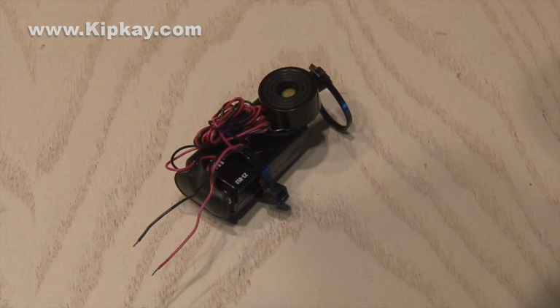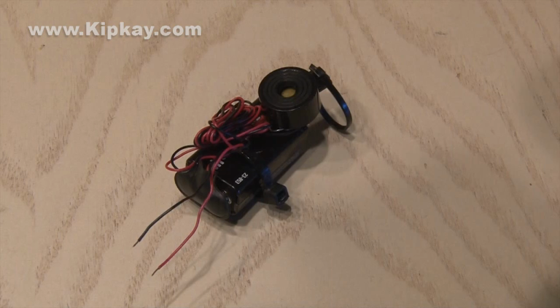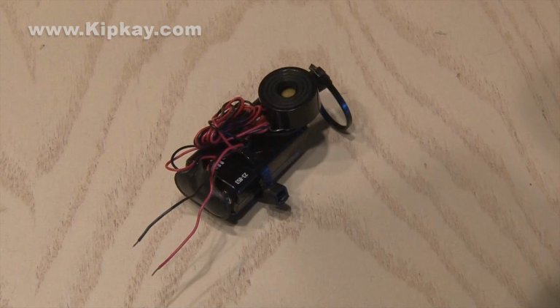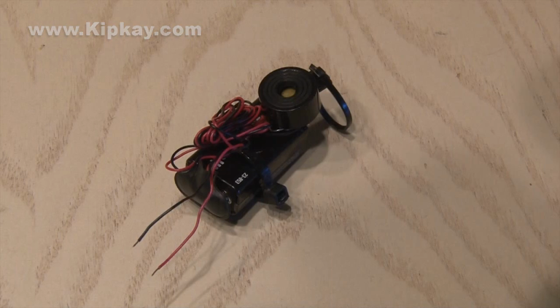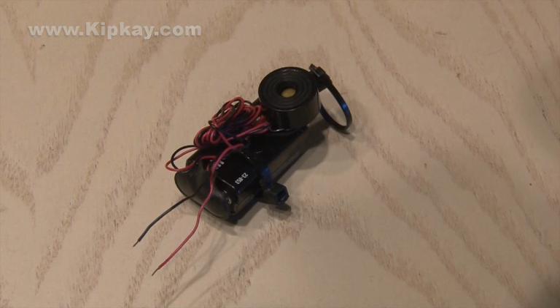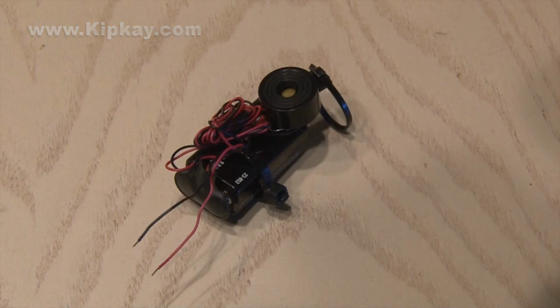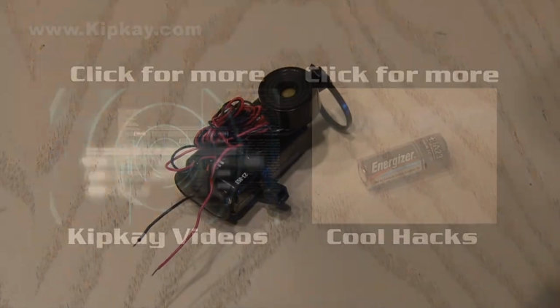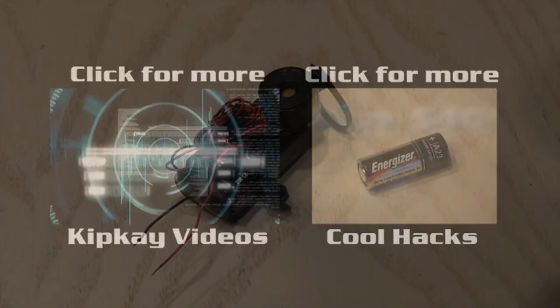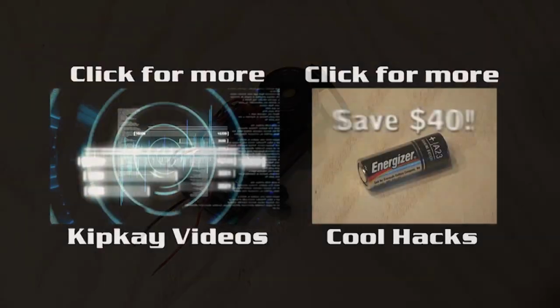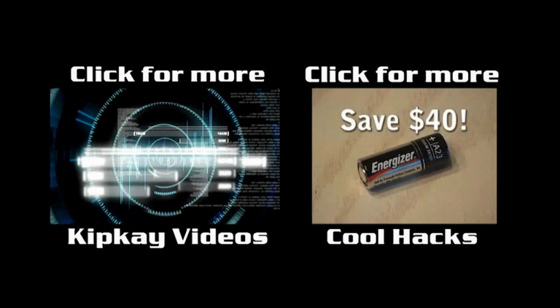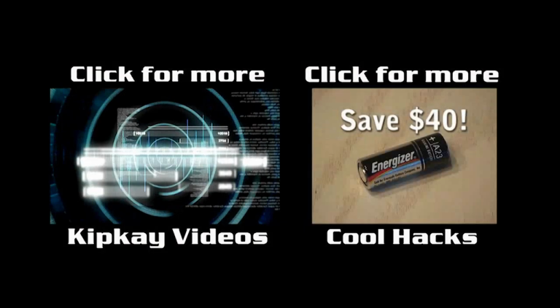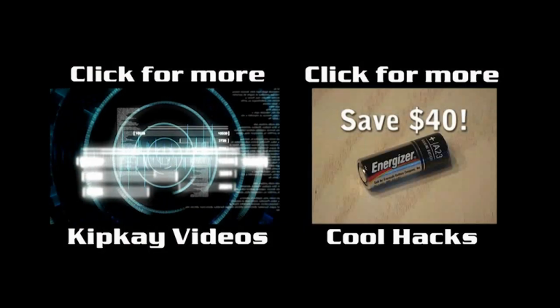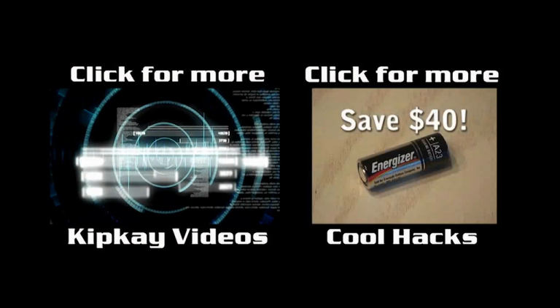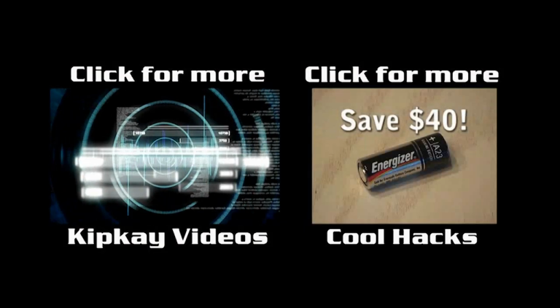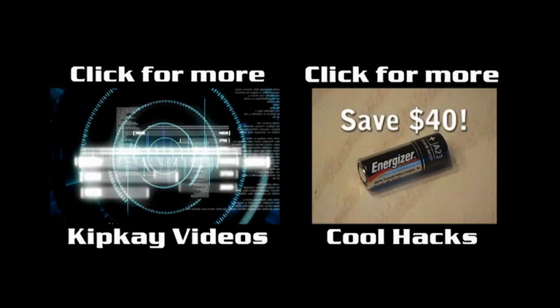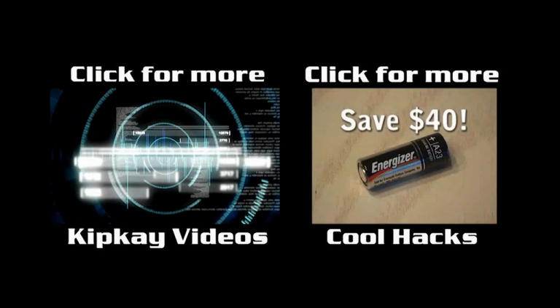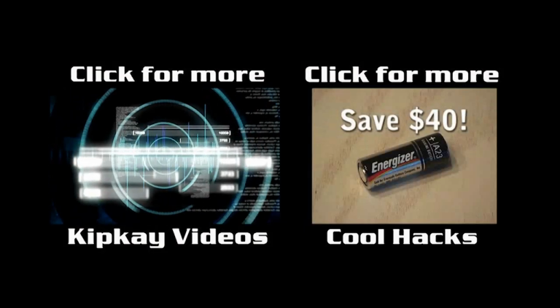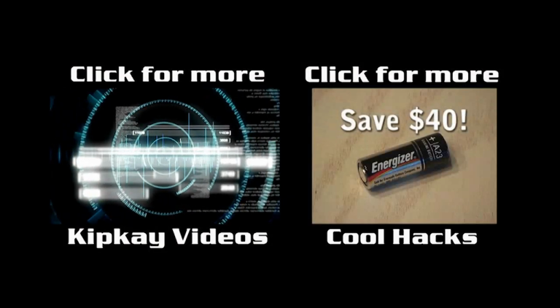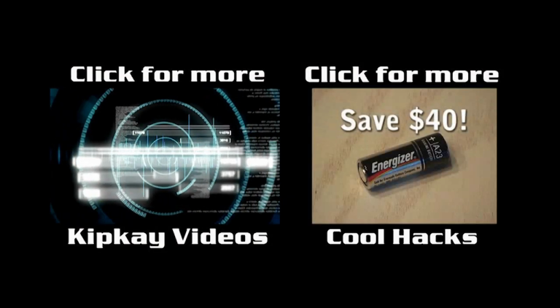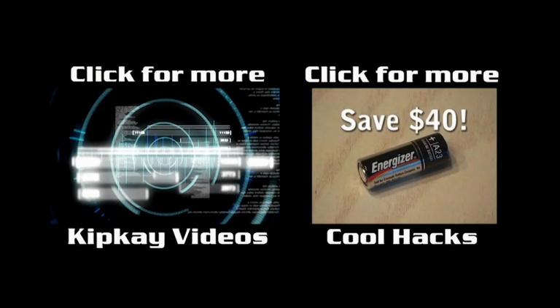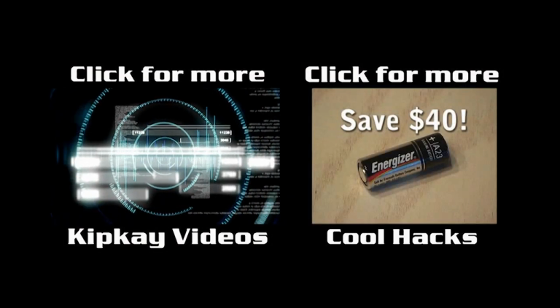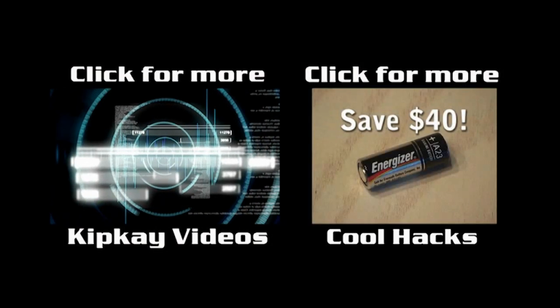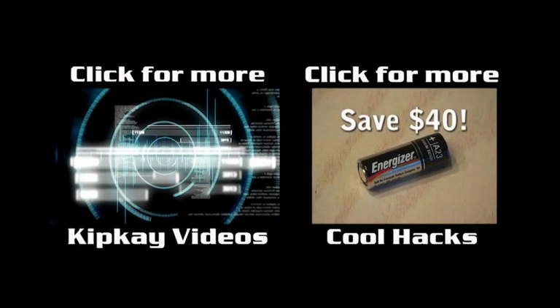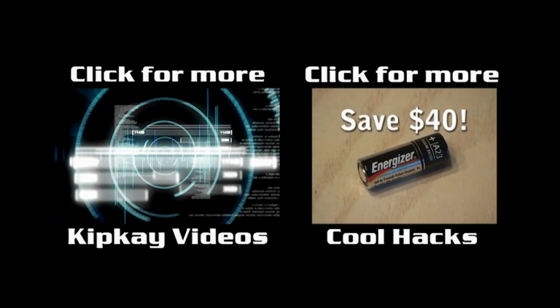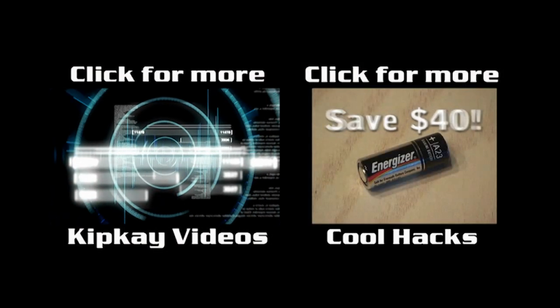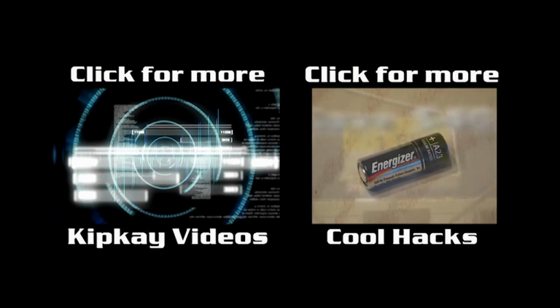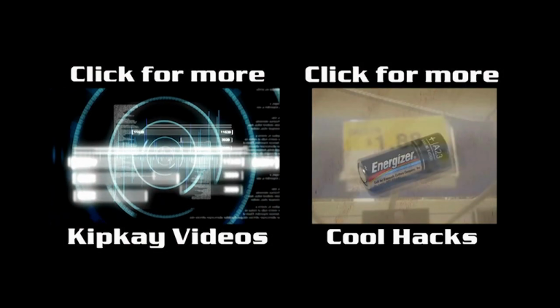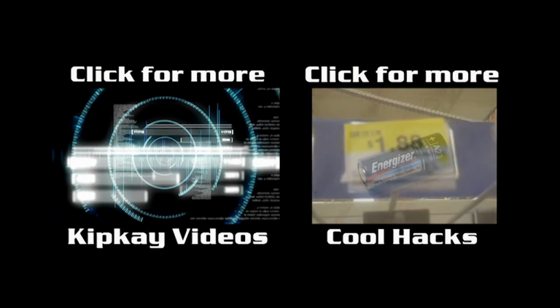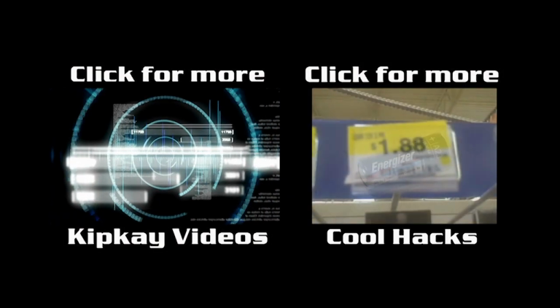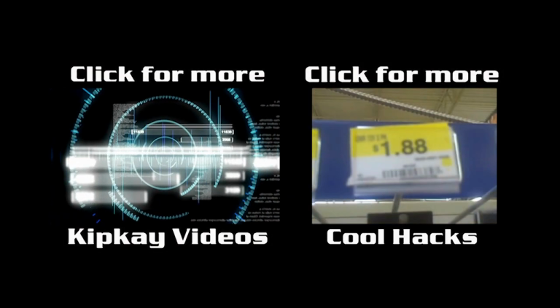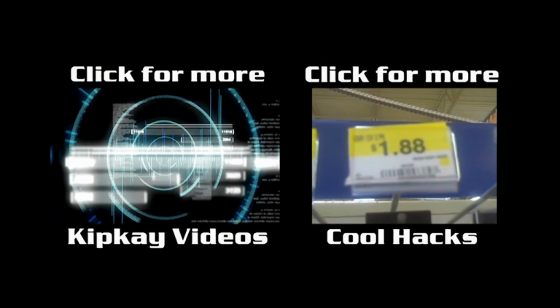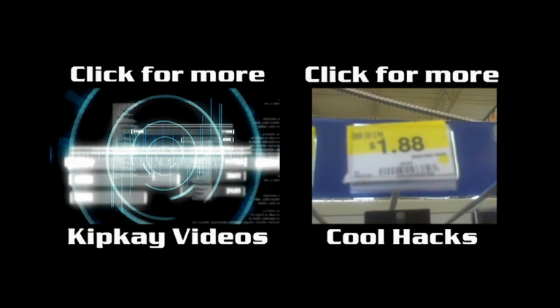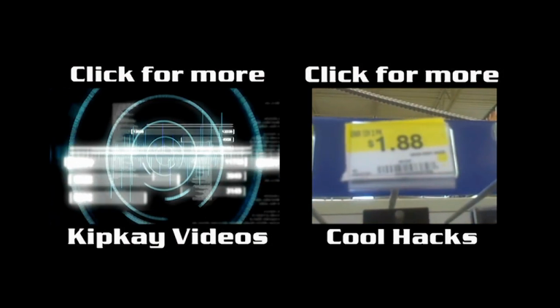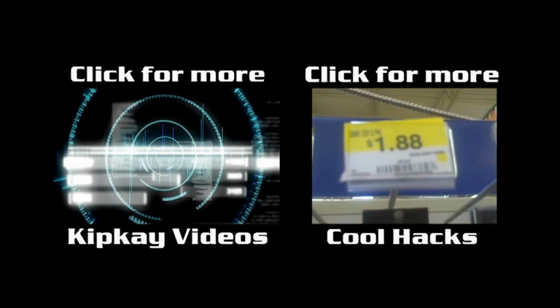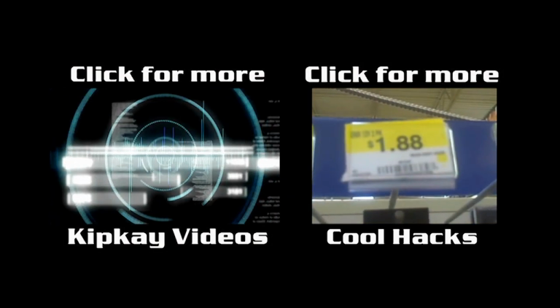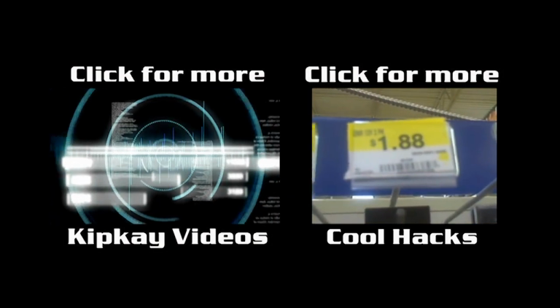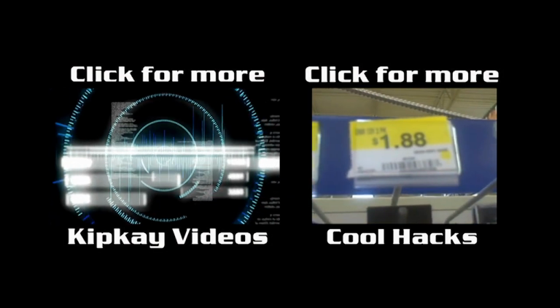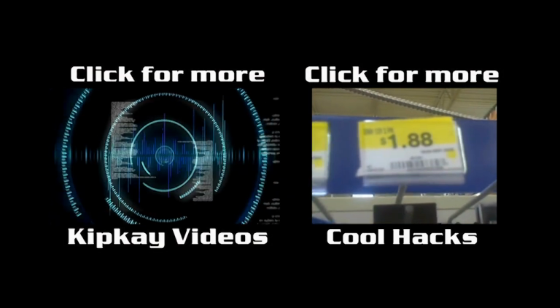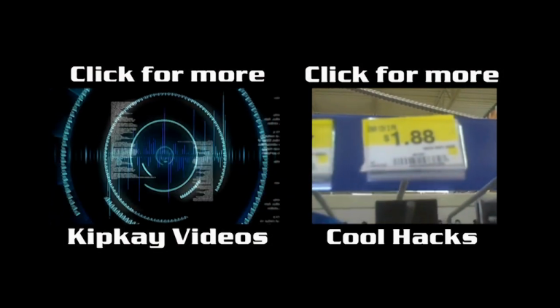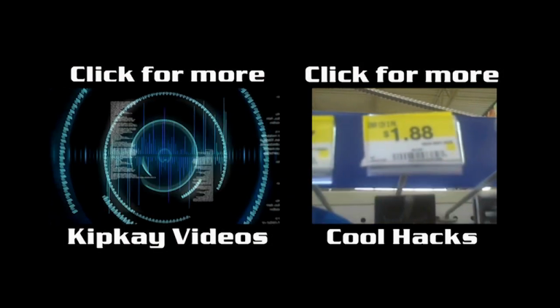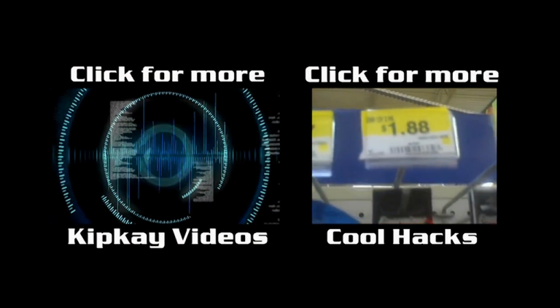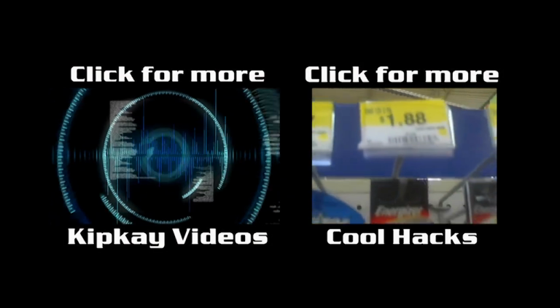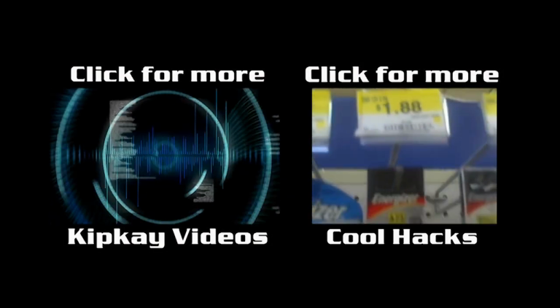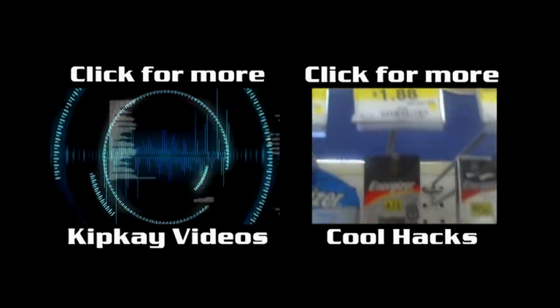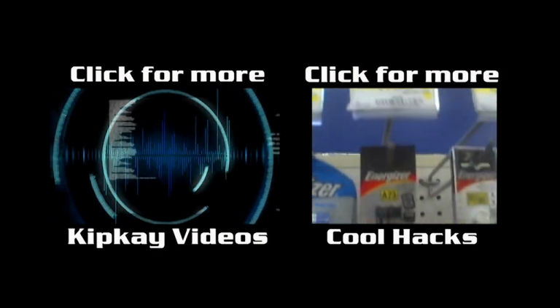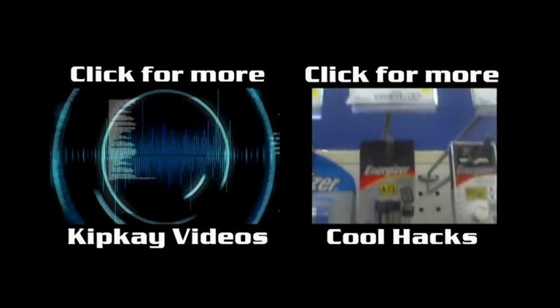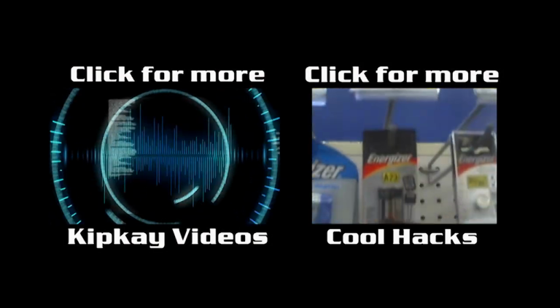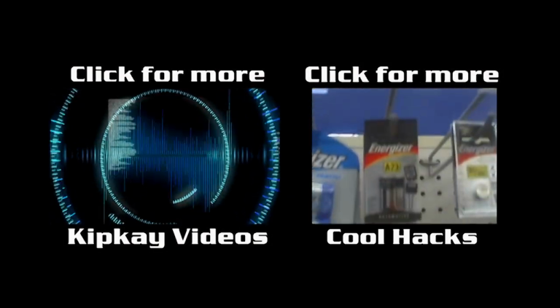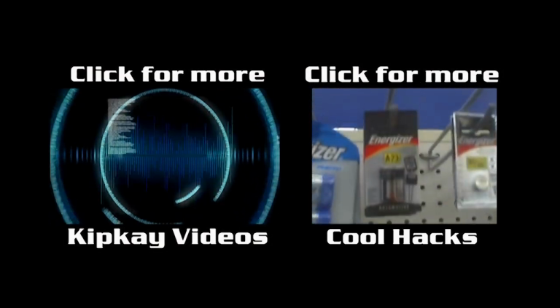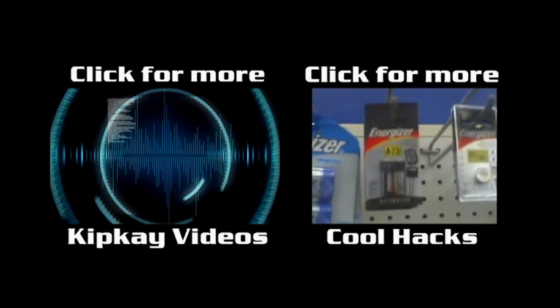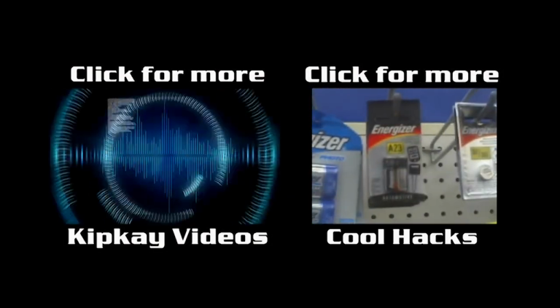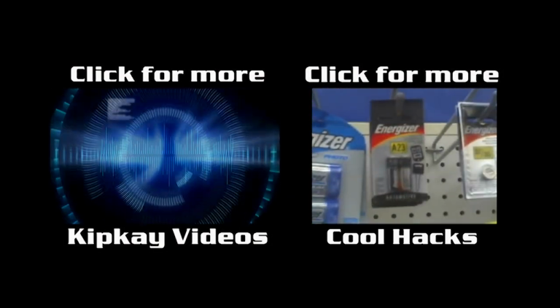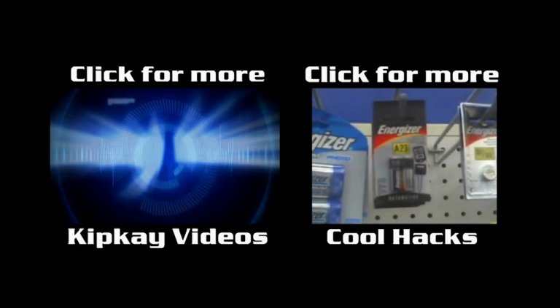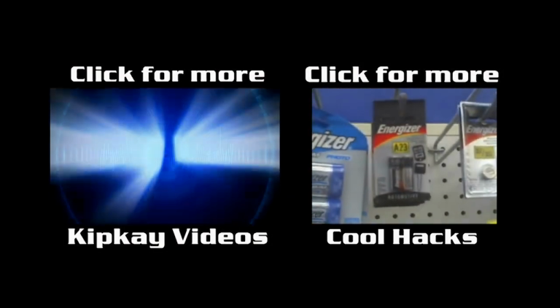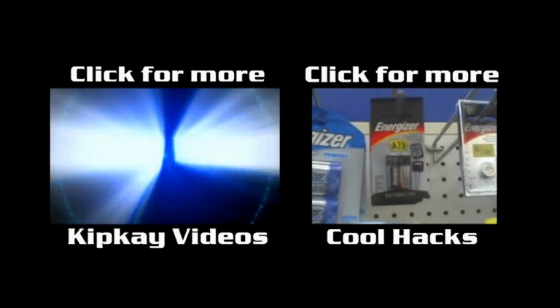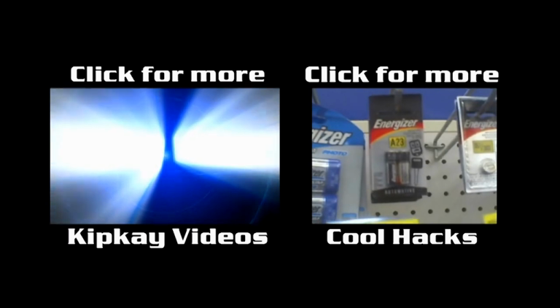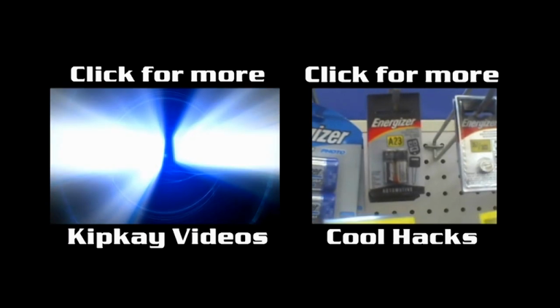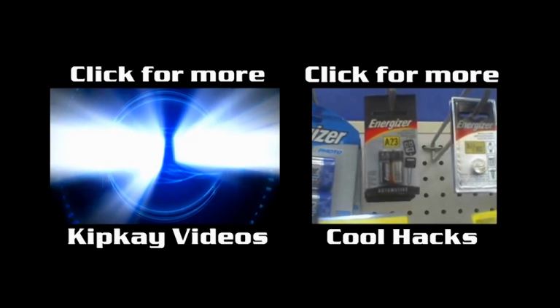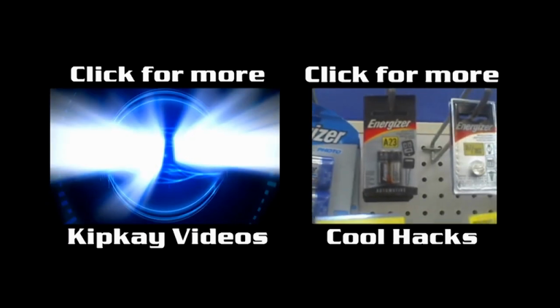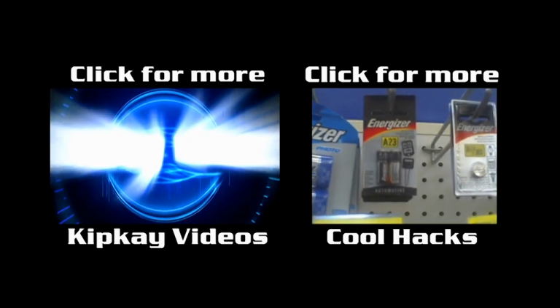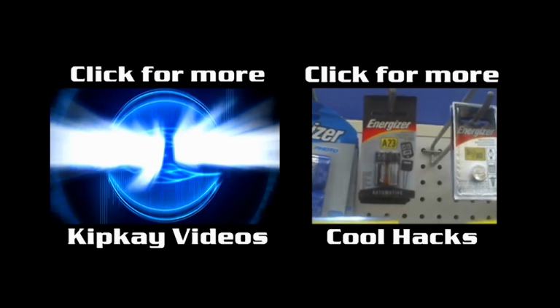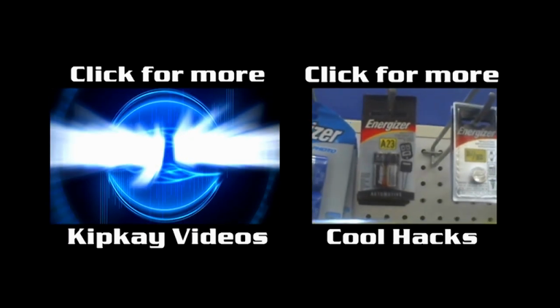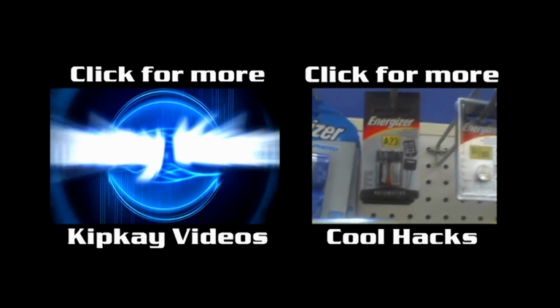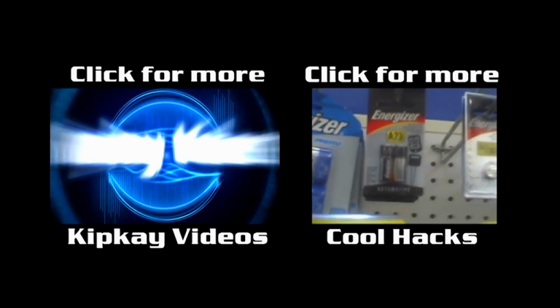Leave a comment and let us know where you use it. Click the box on the left to go to my channel and the box on the right for more hacks. Thanks for watching — we'll see you next time.